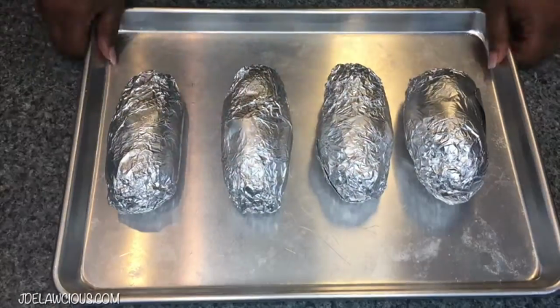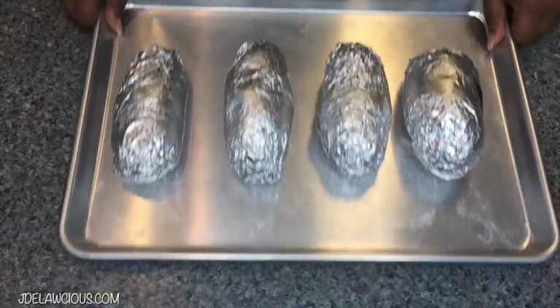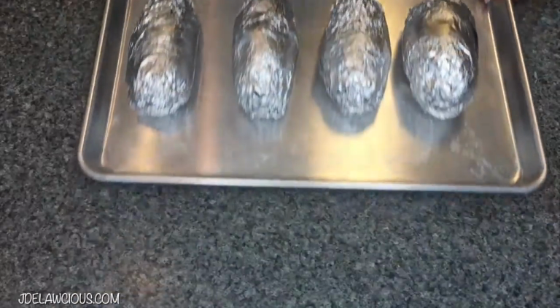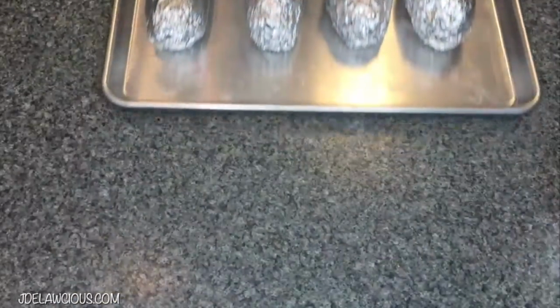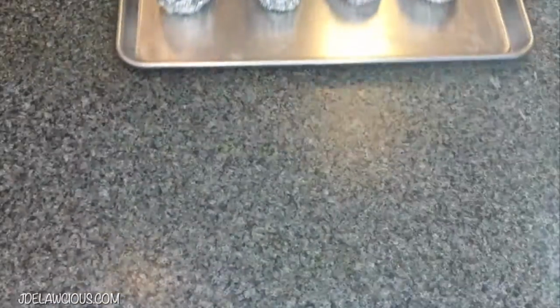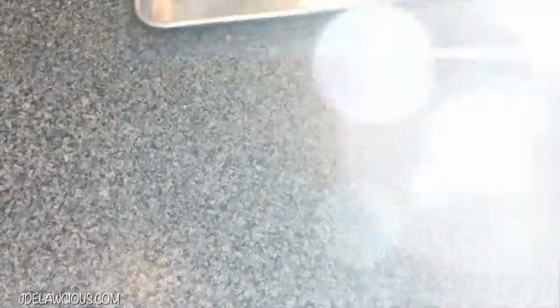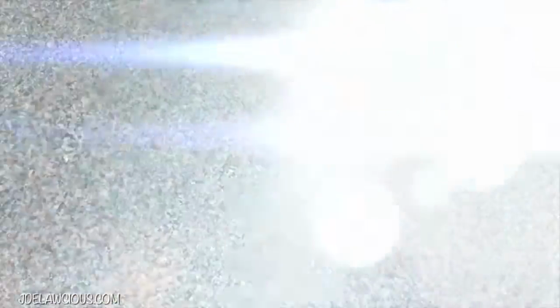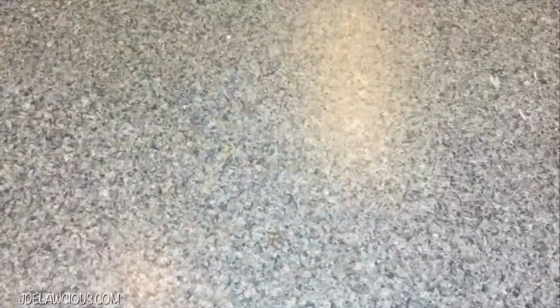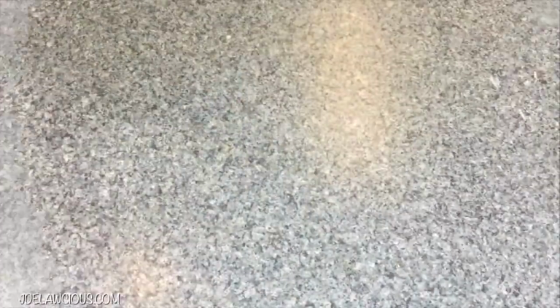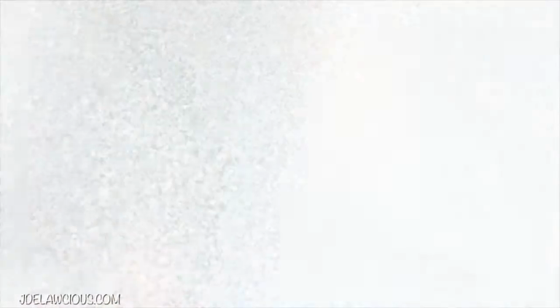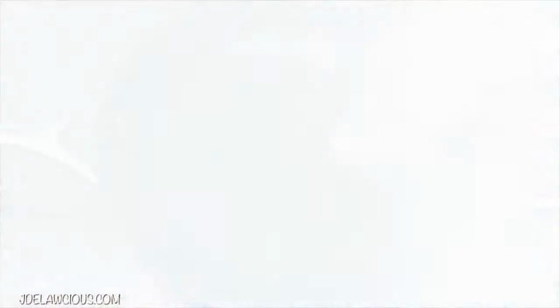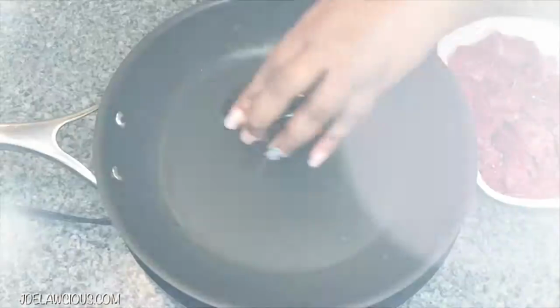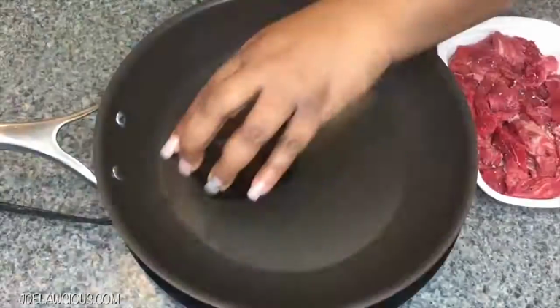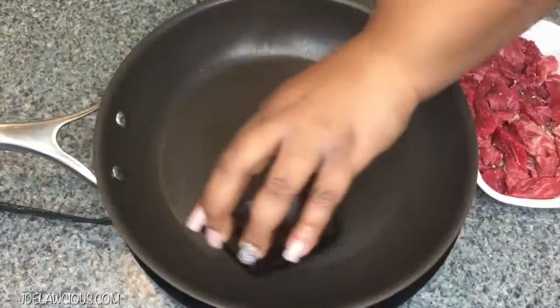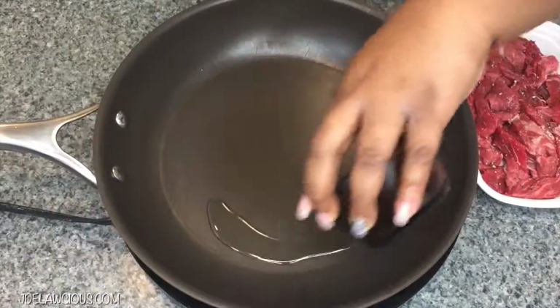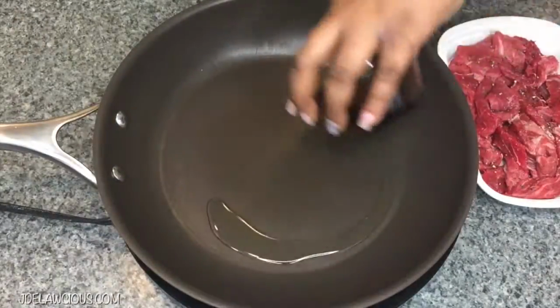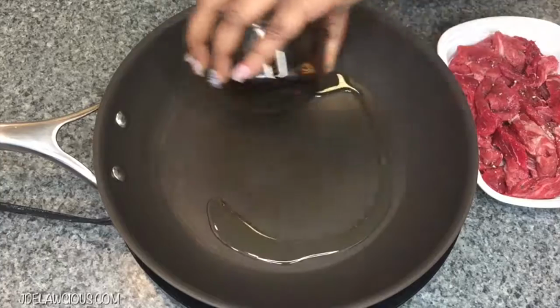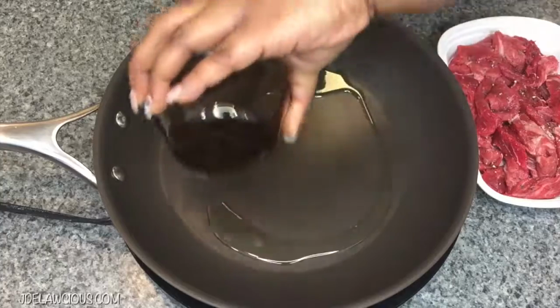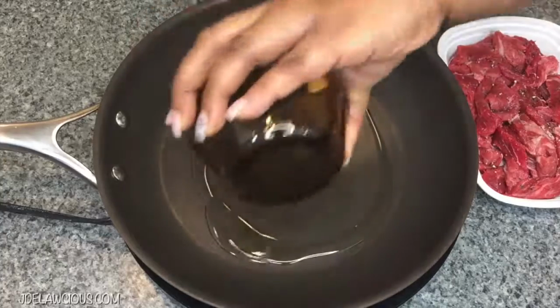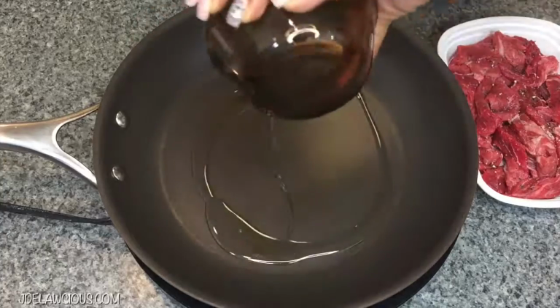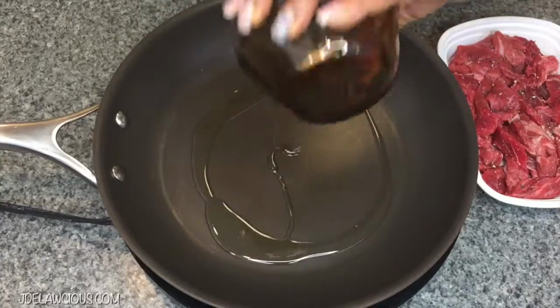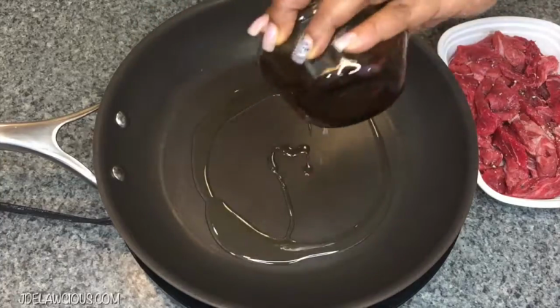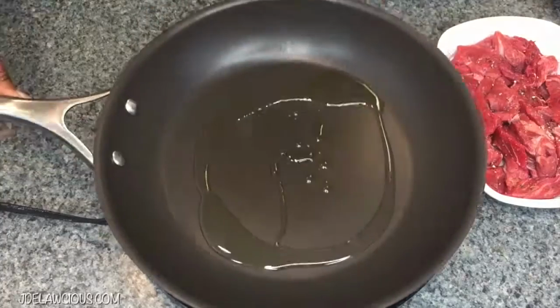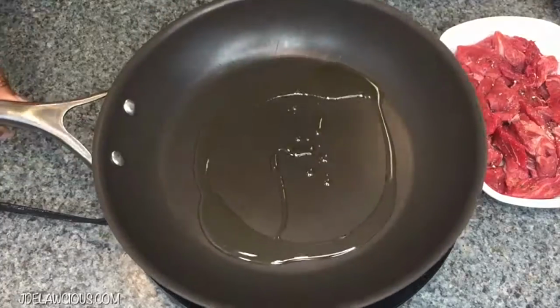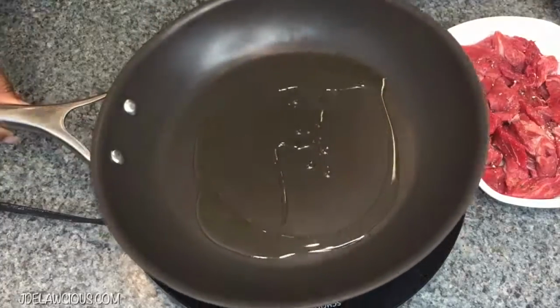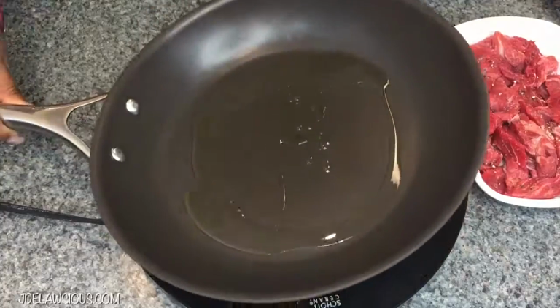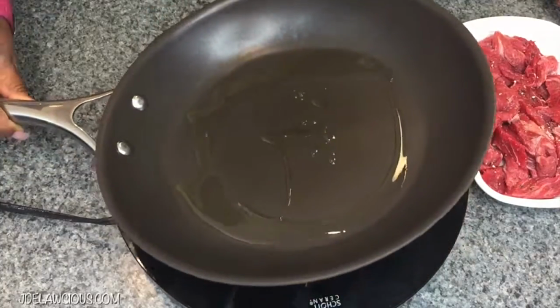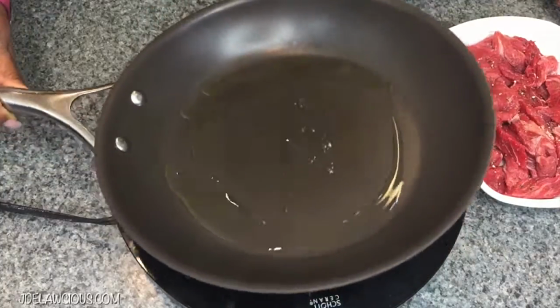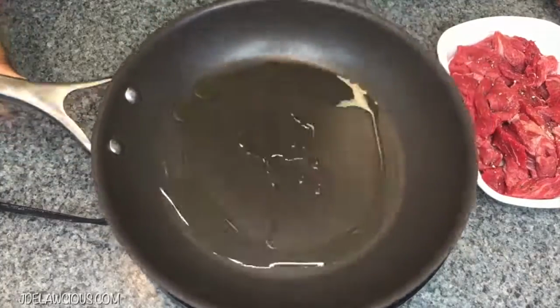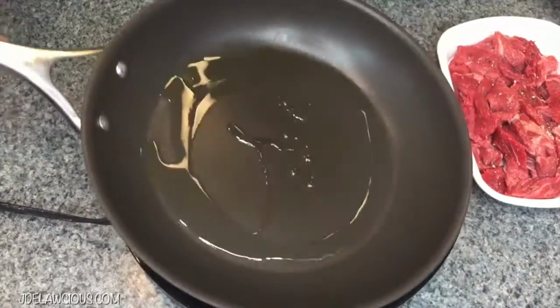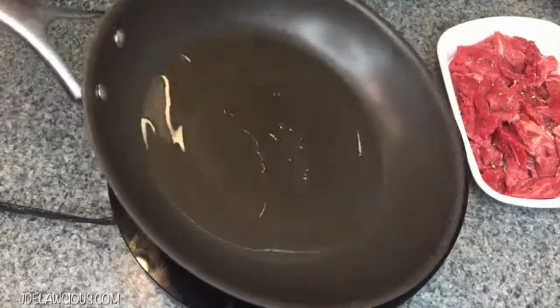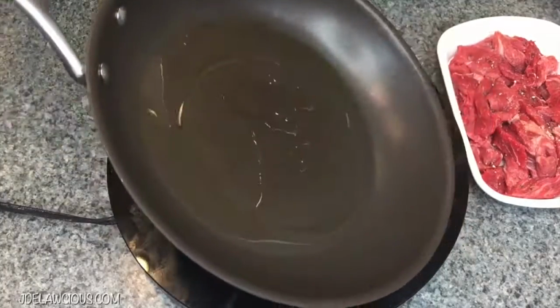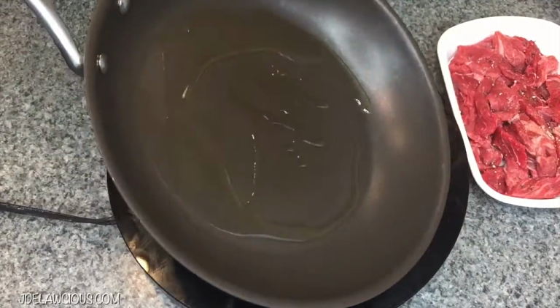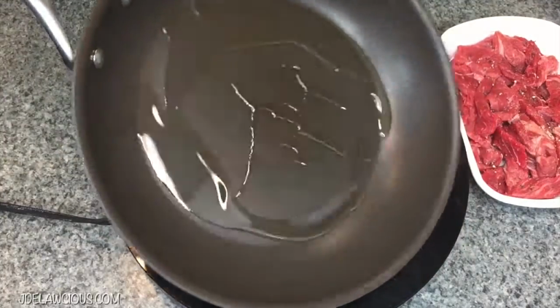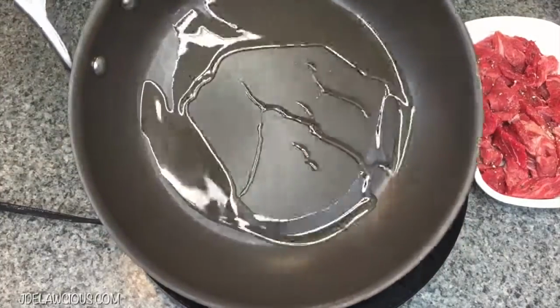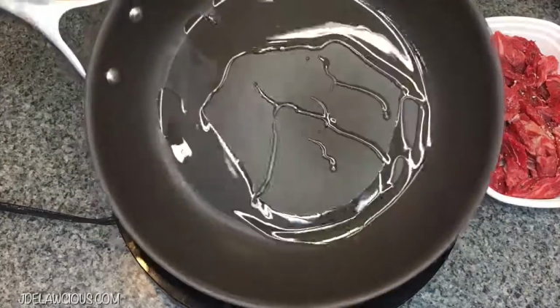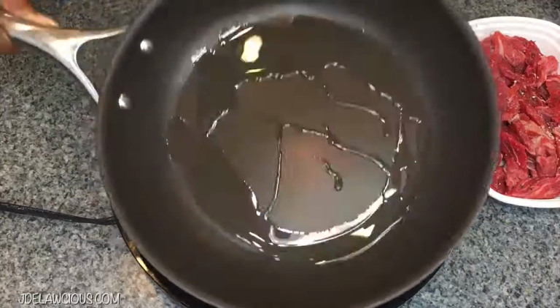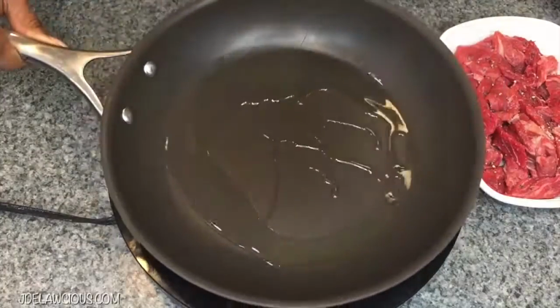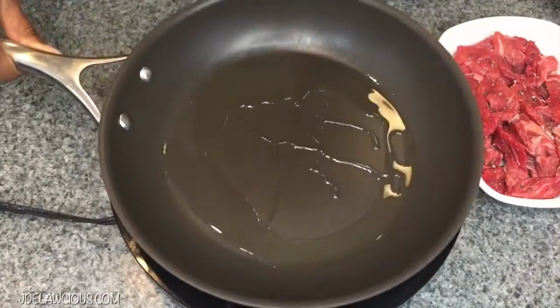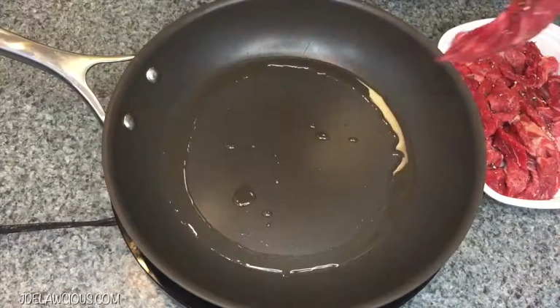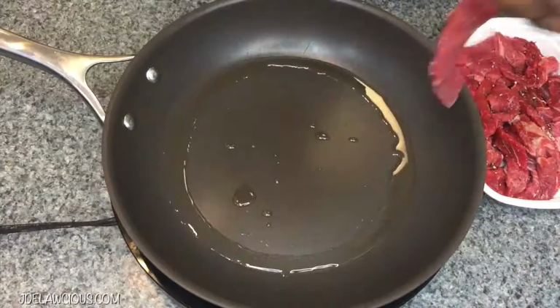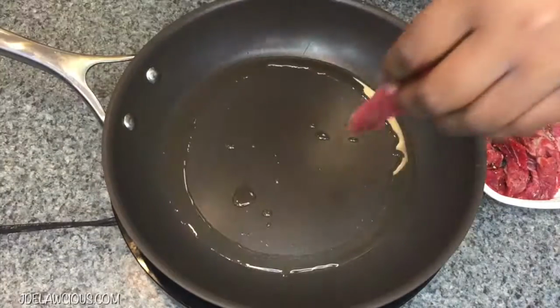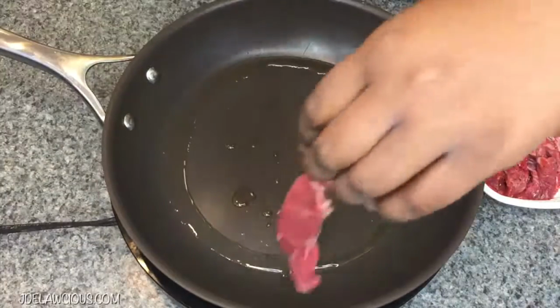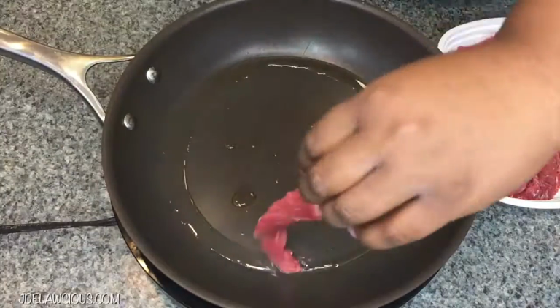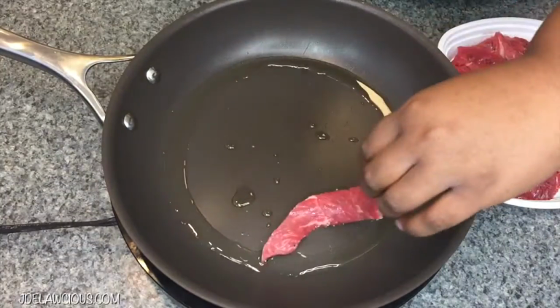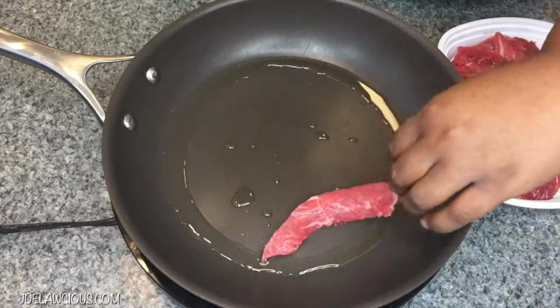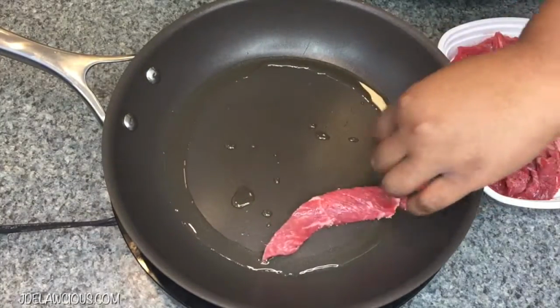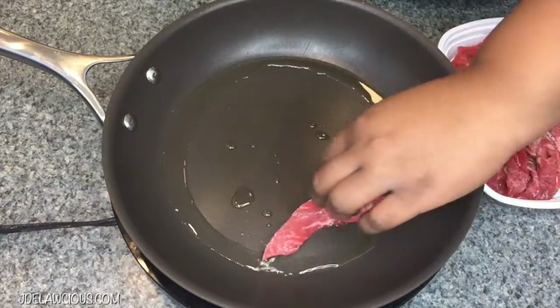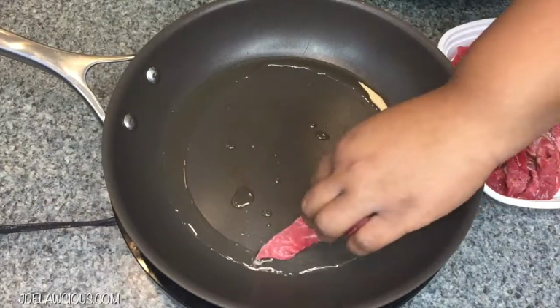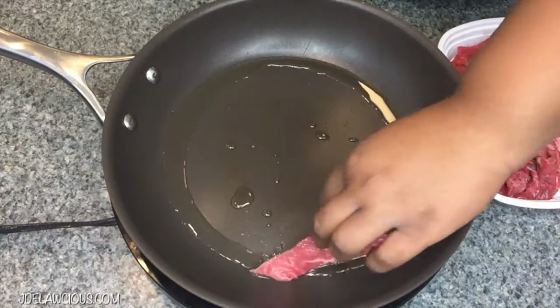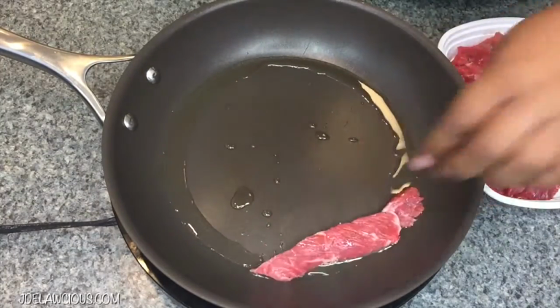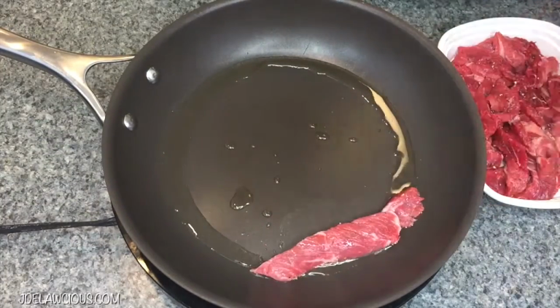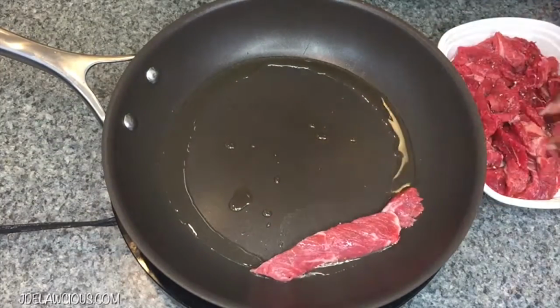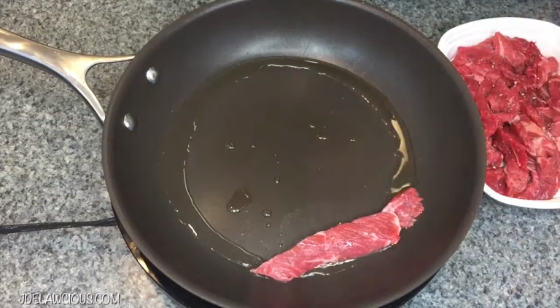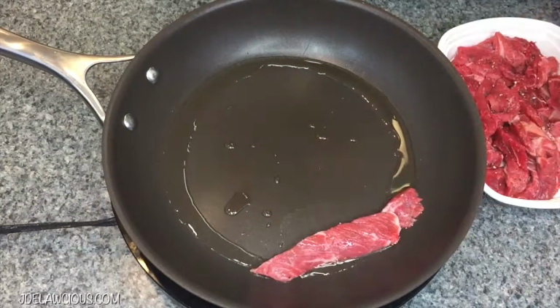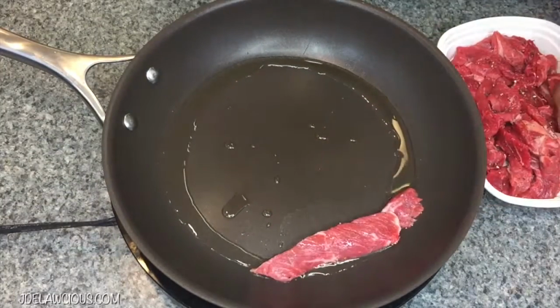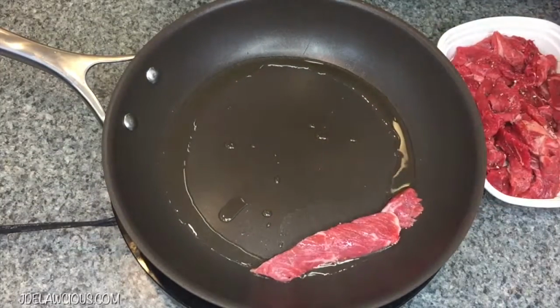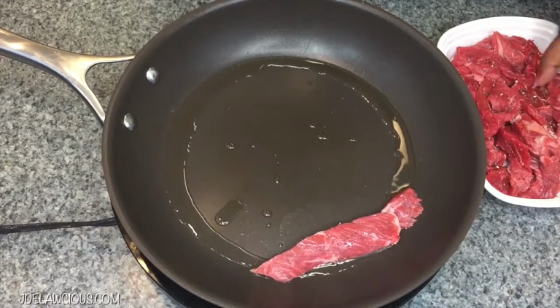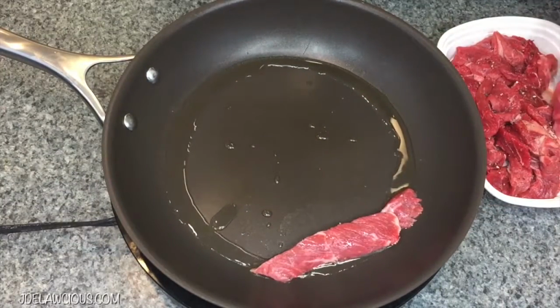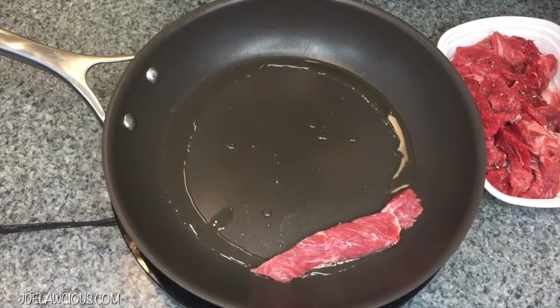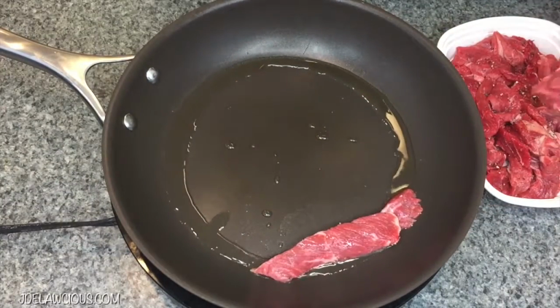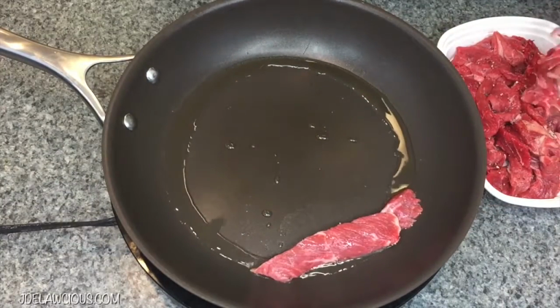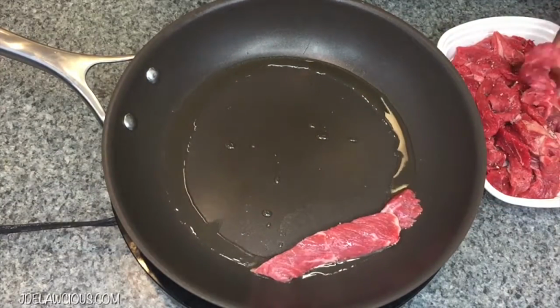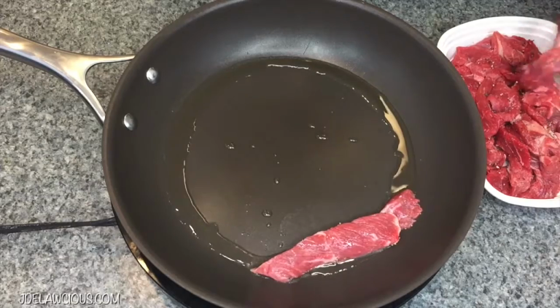Put them in the oven at 450 degrees for about 45 minutes to an hour. Then we're going to do the steak.